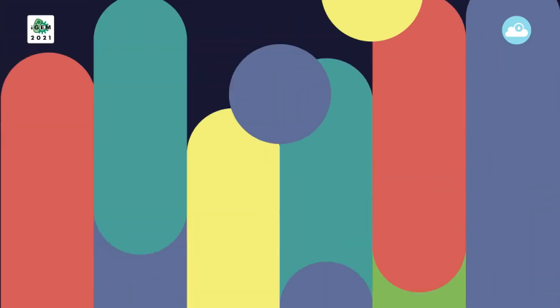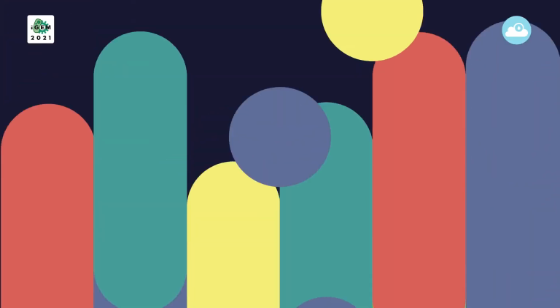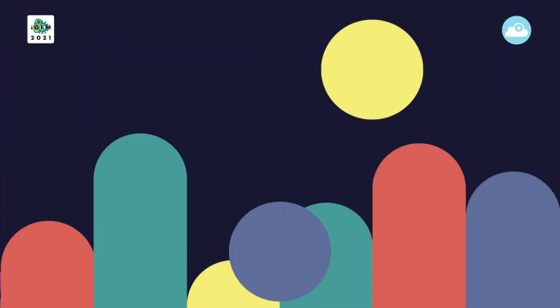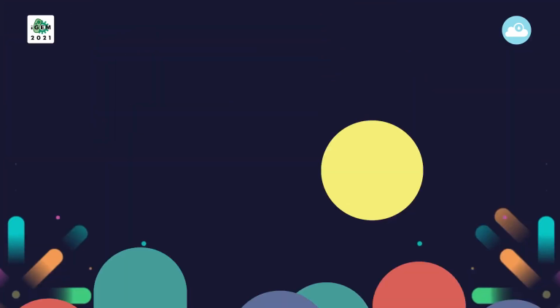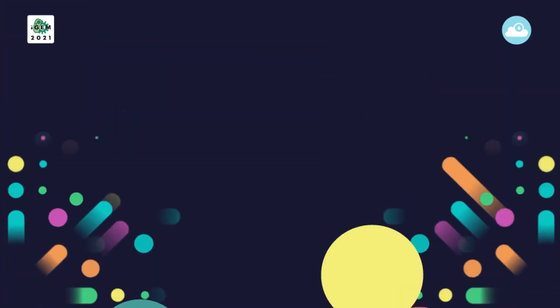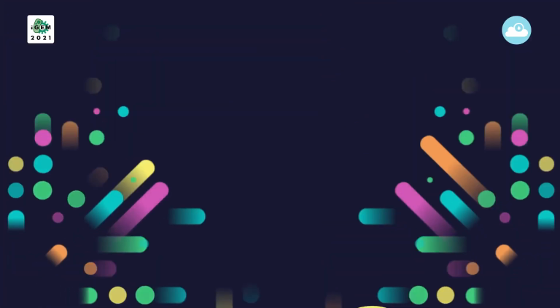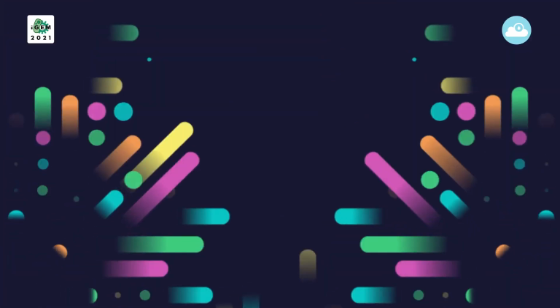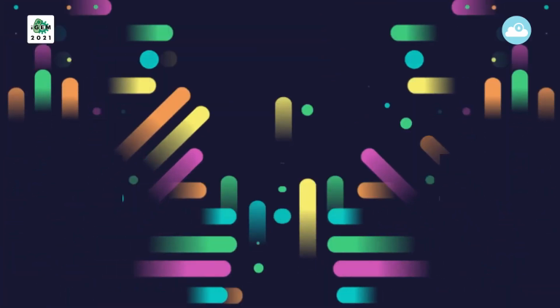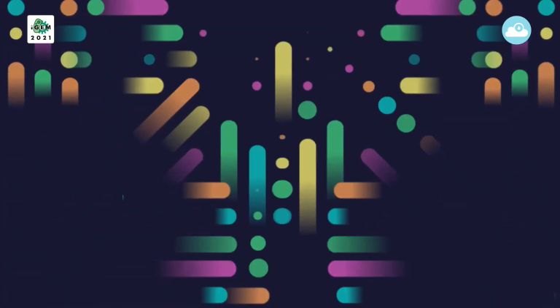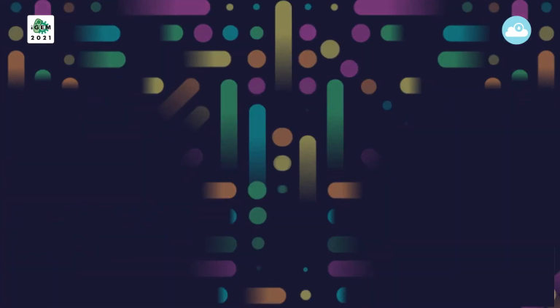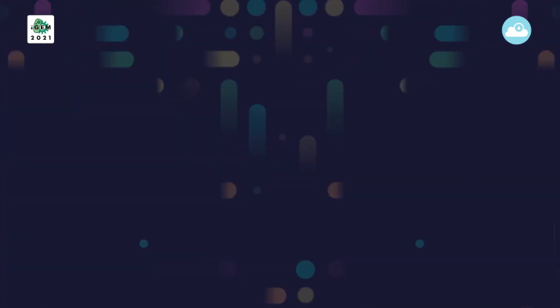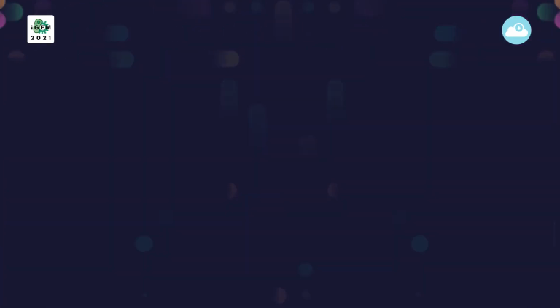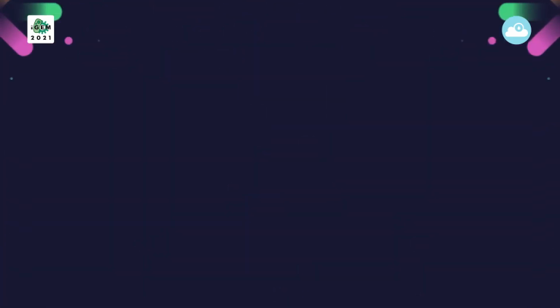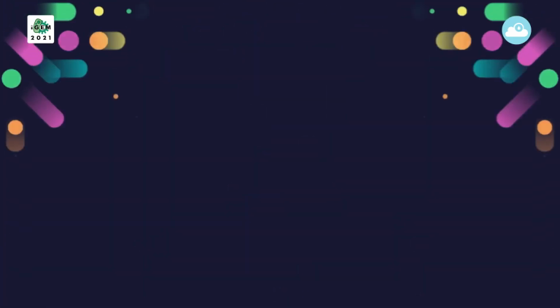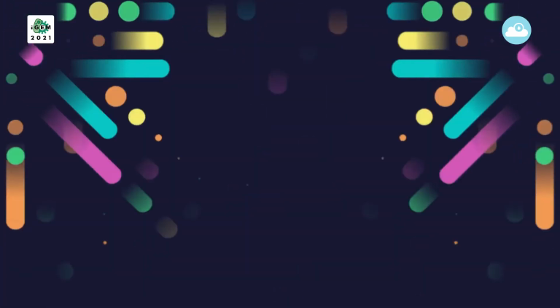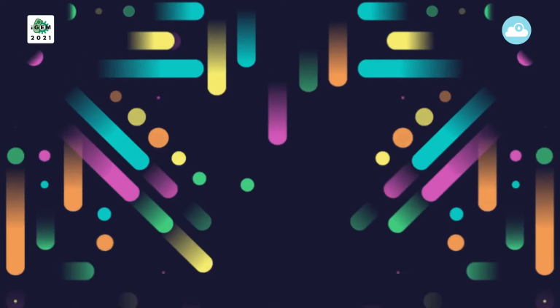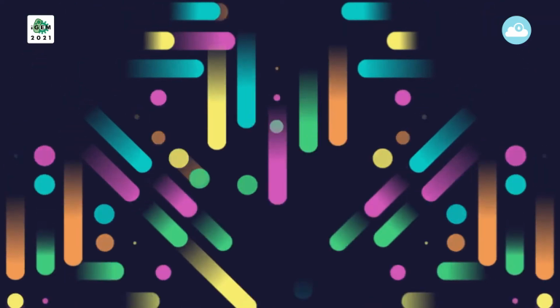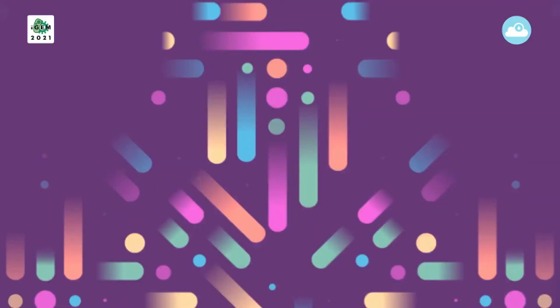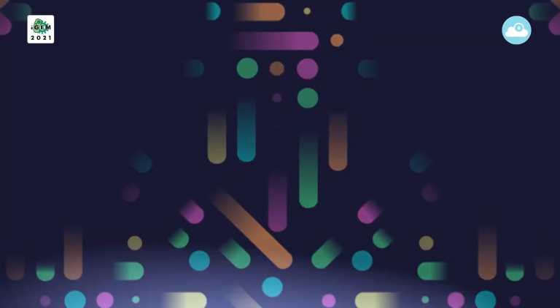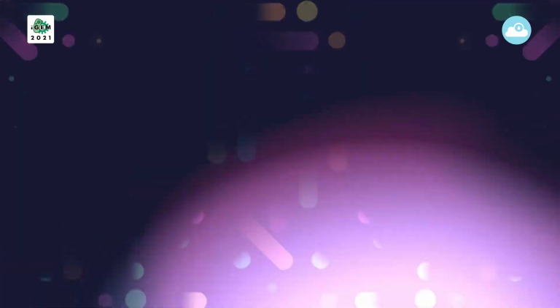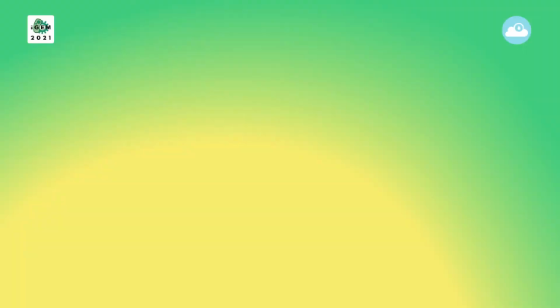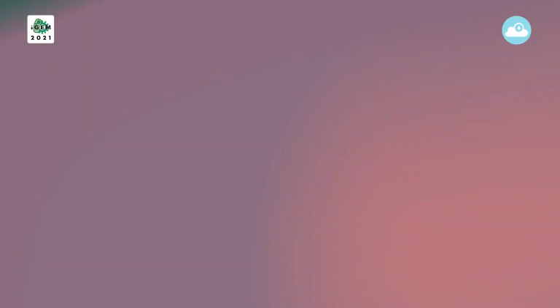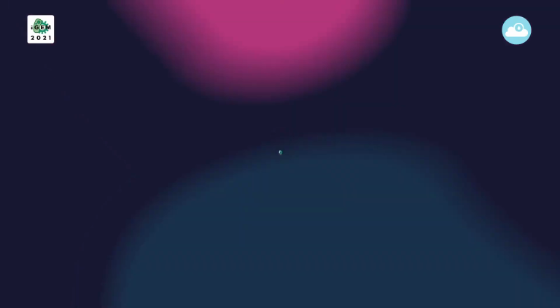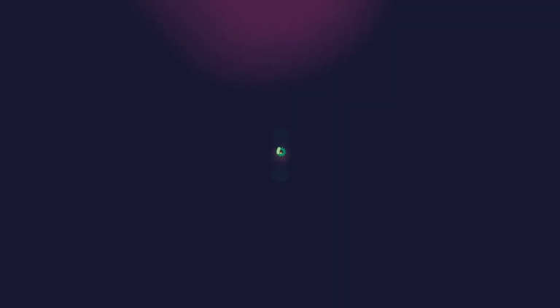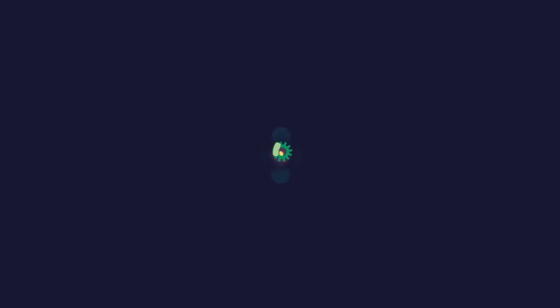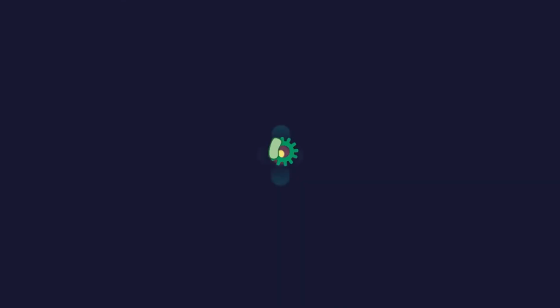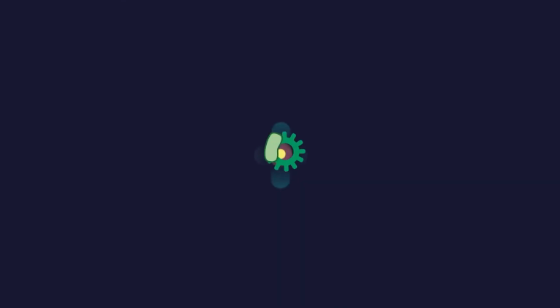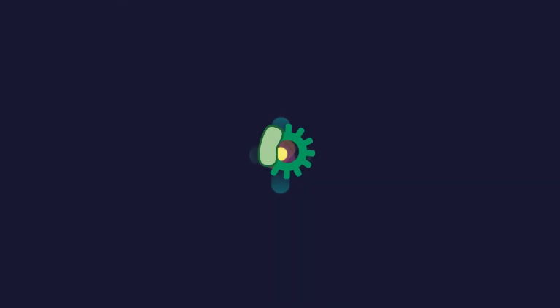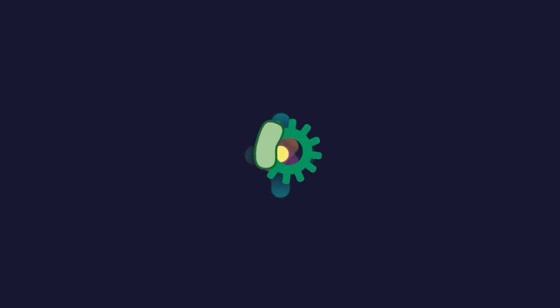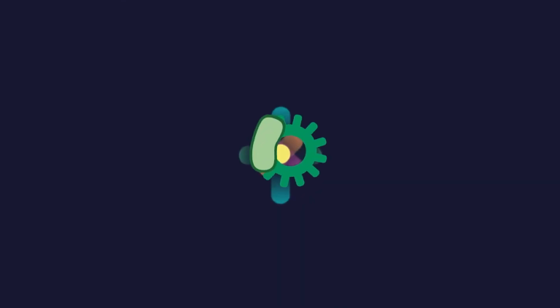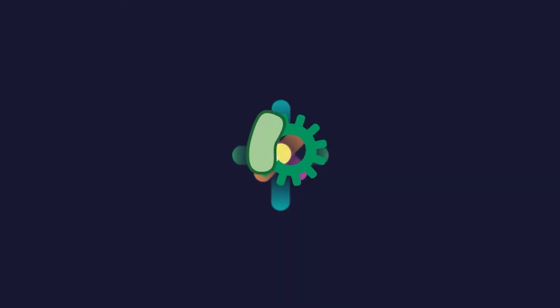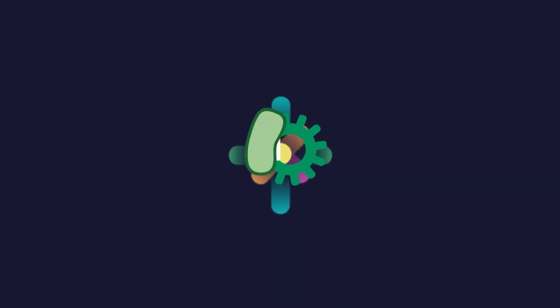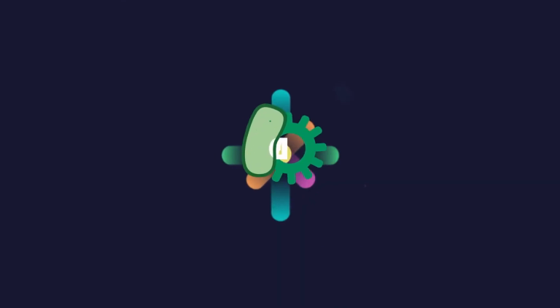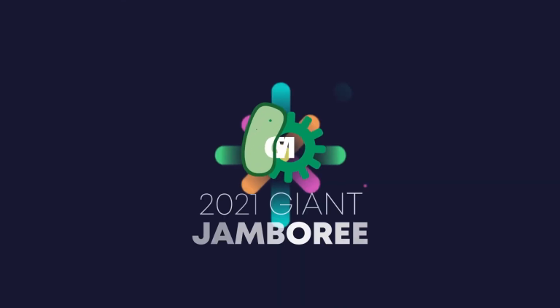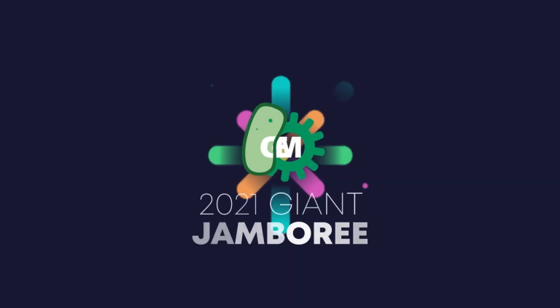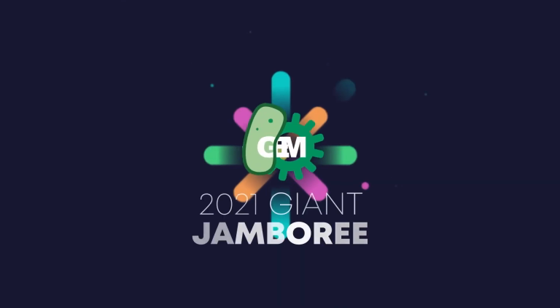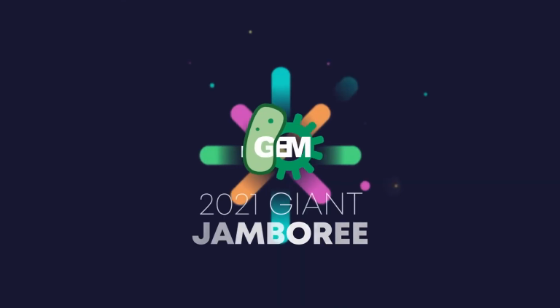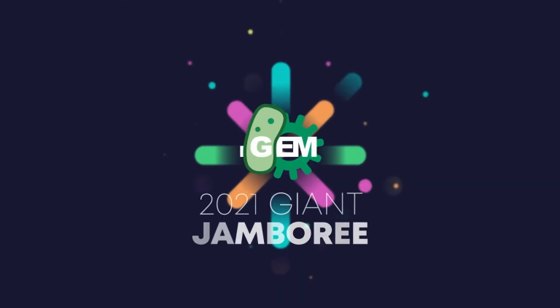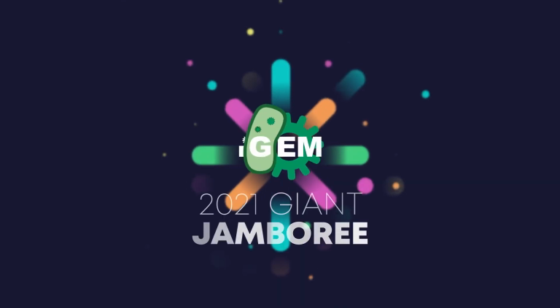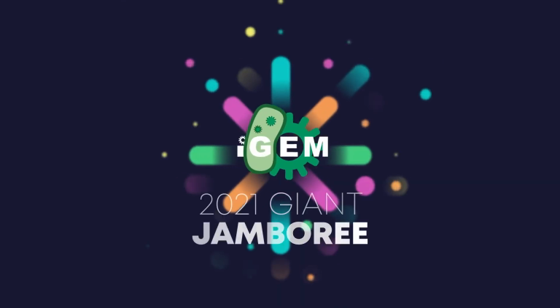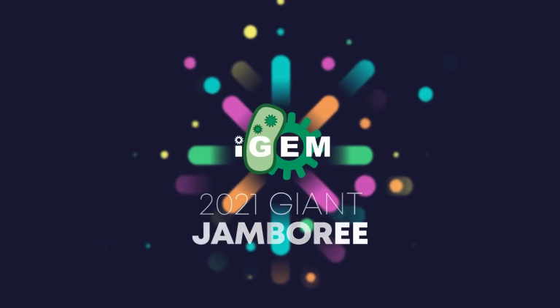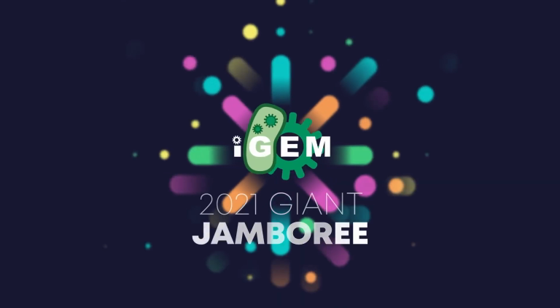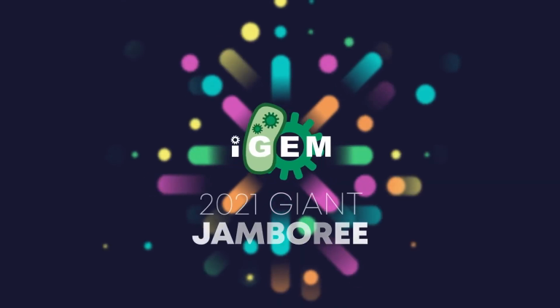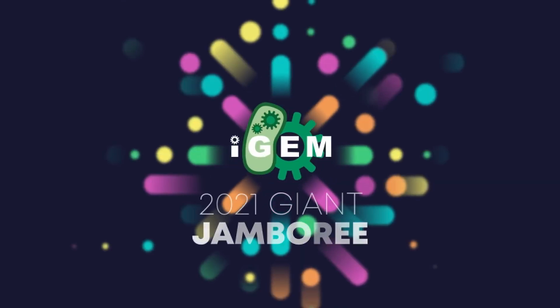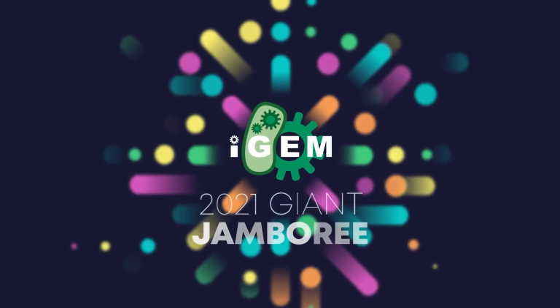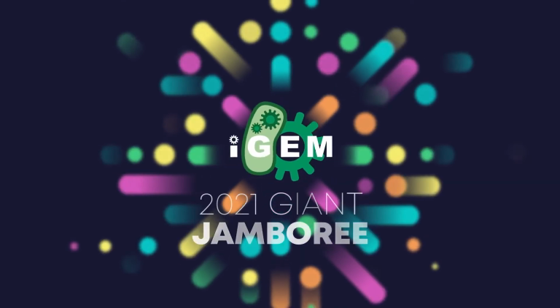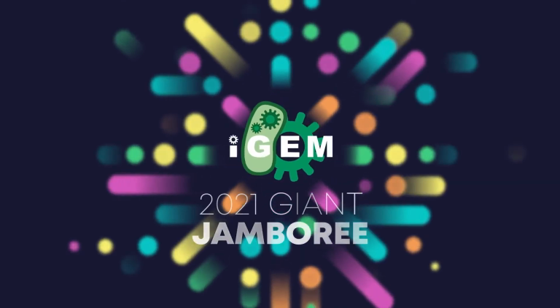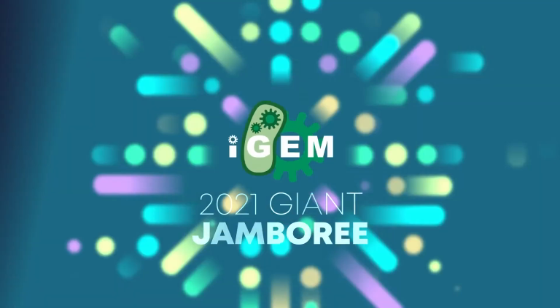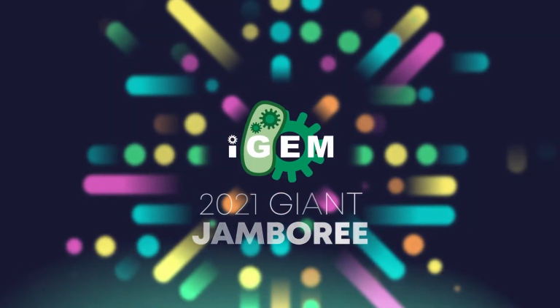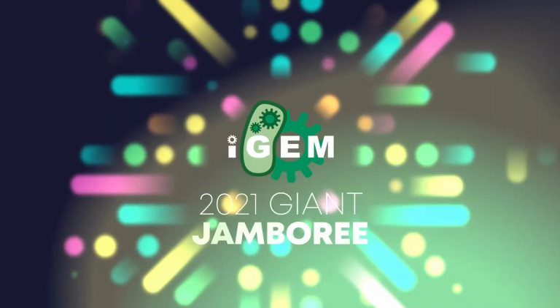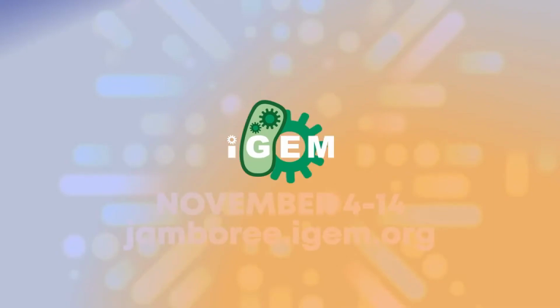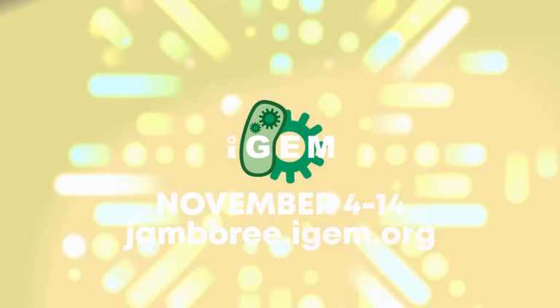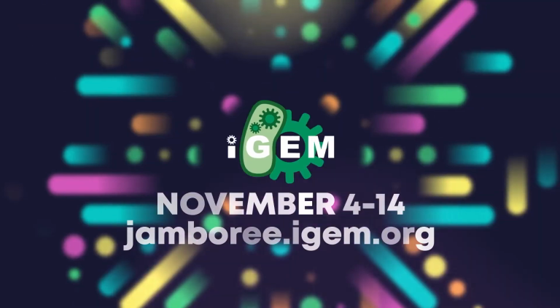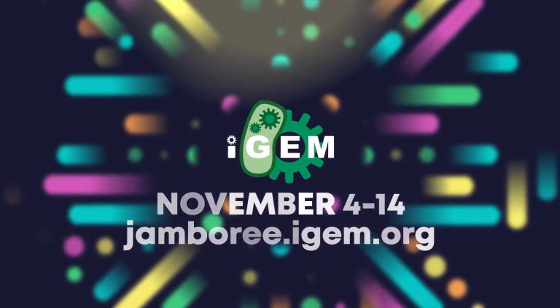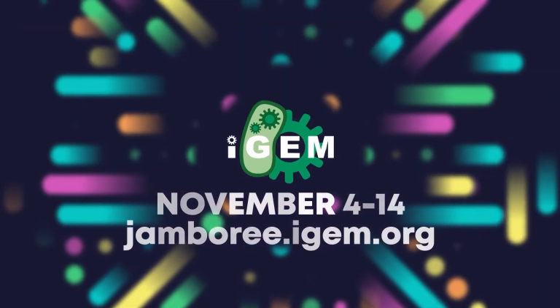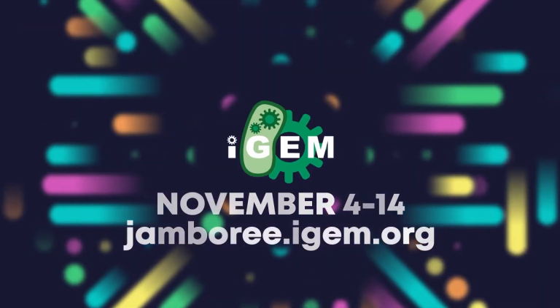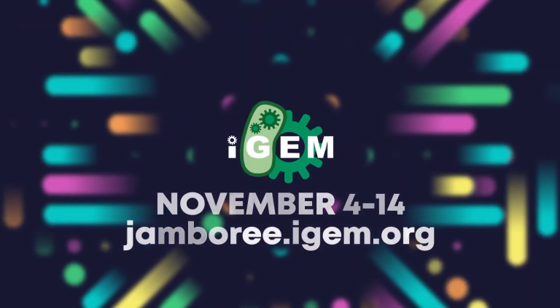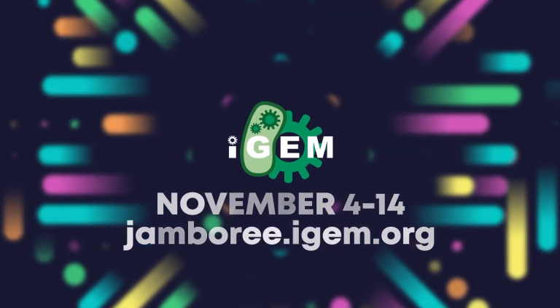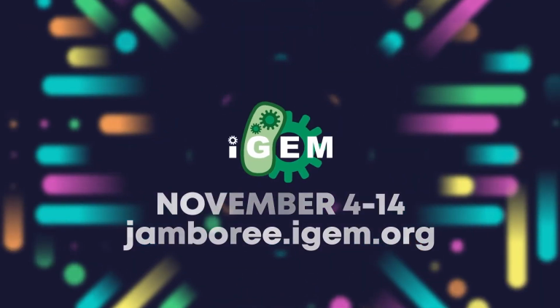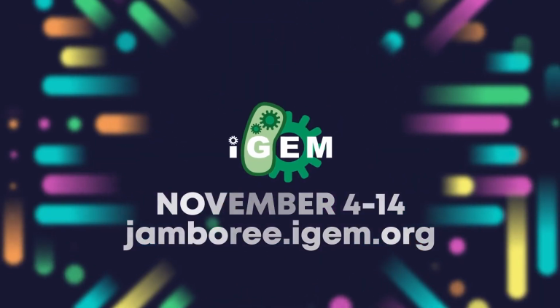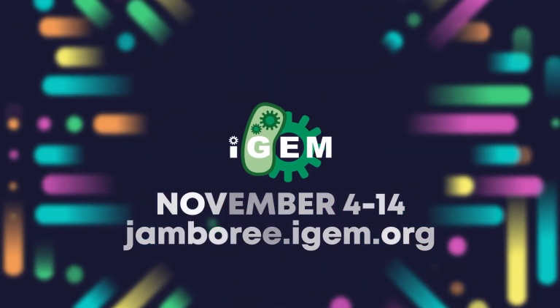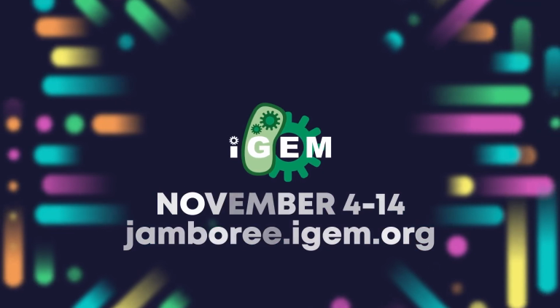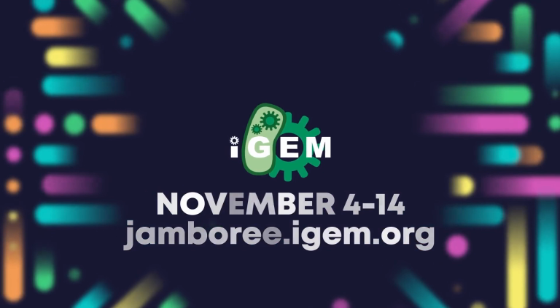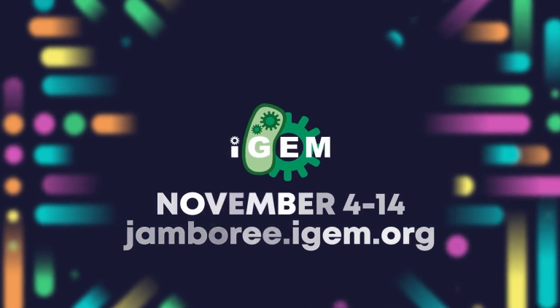Discover many more at The Giant Jamboree and our new platform, iGEM Project Discovery, launching soon.